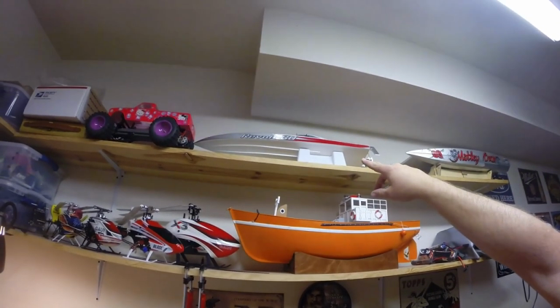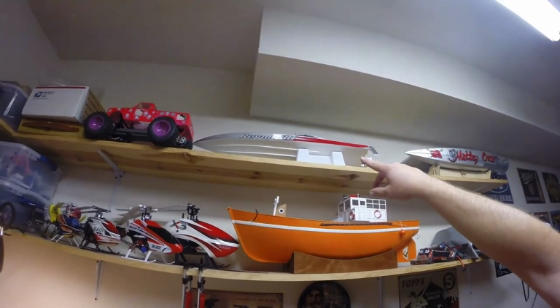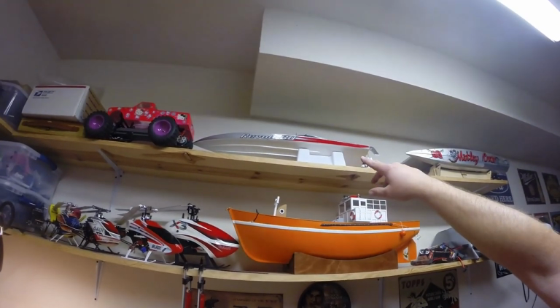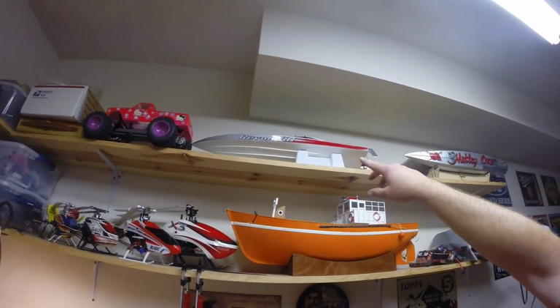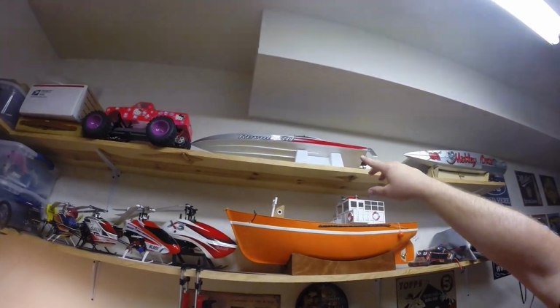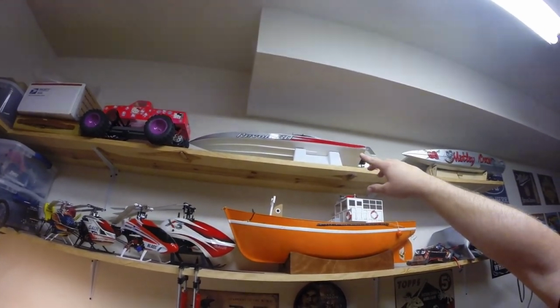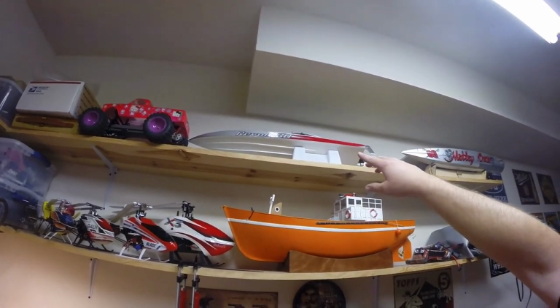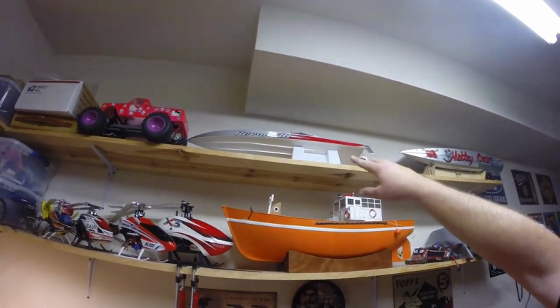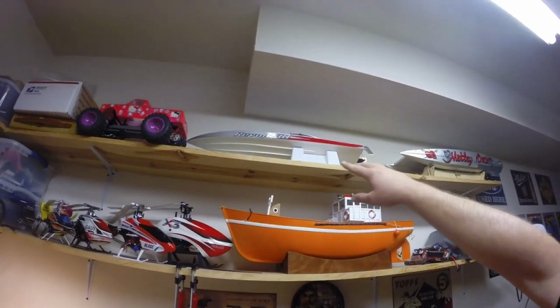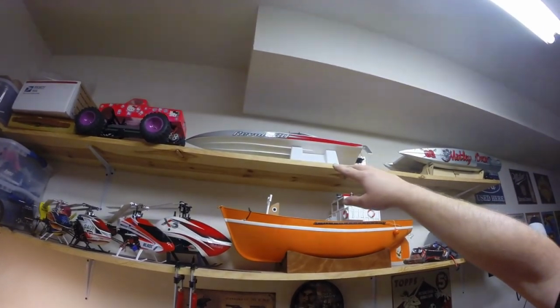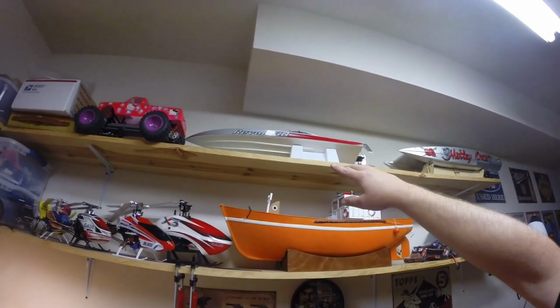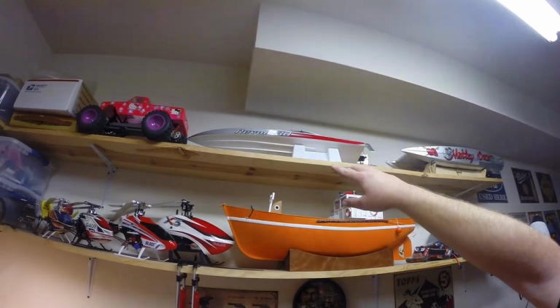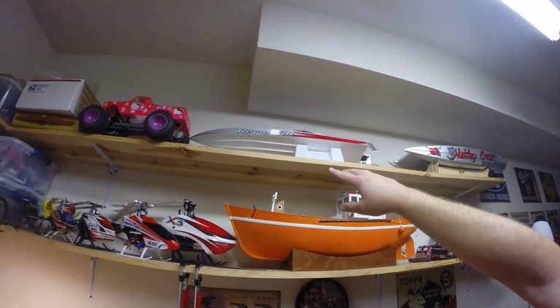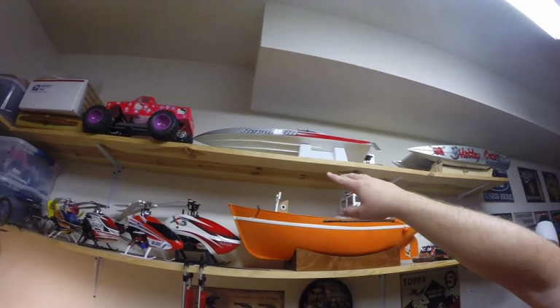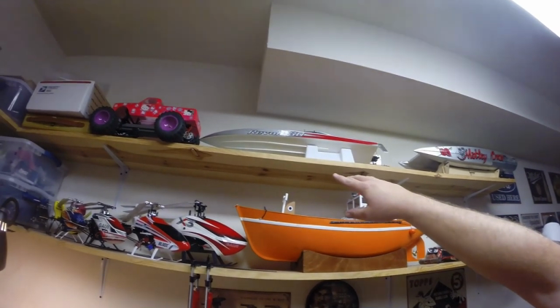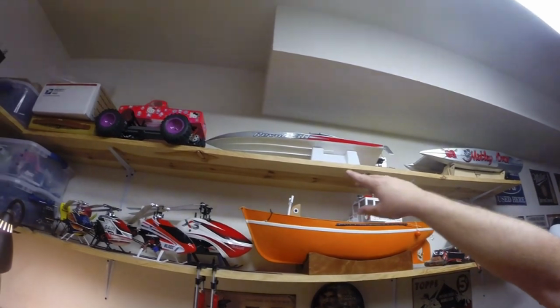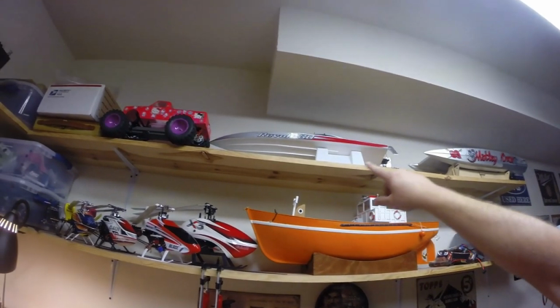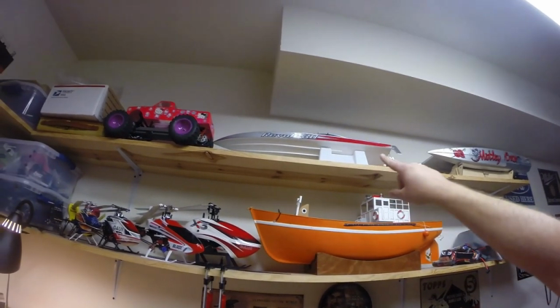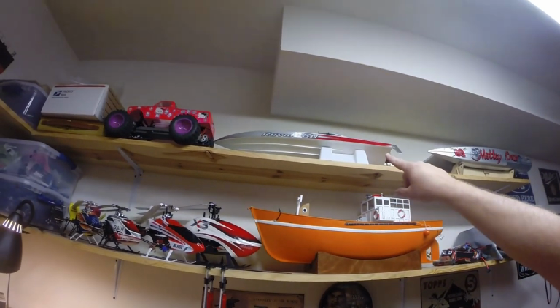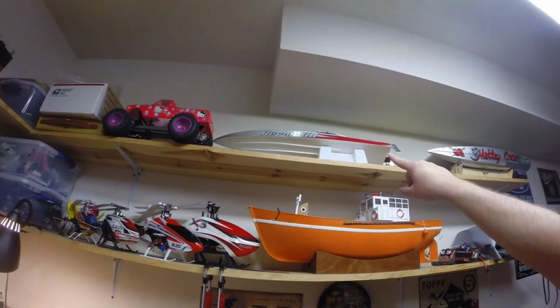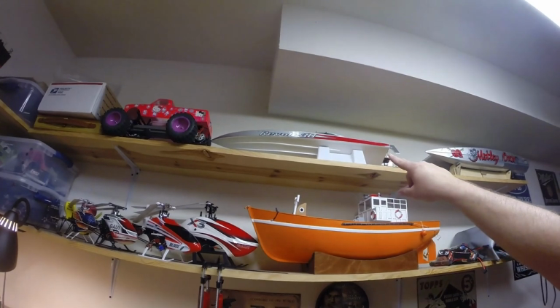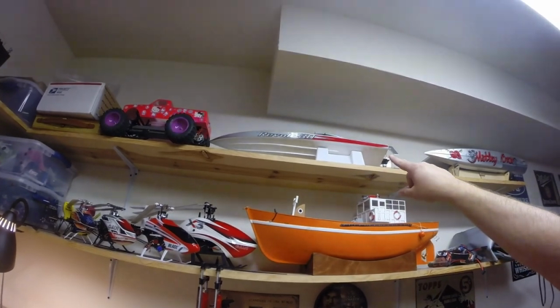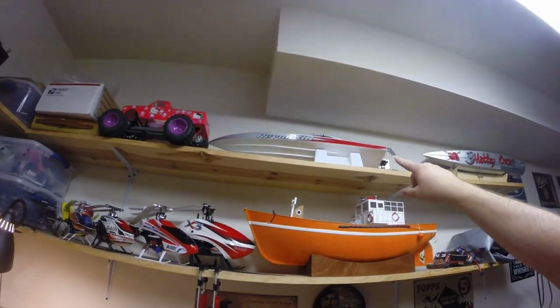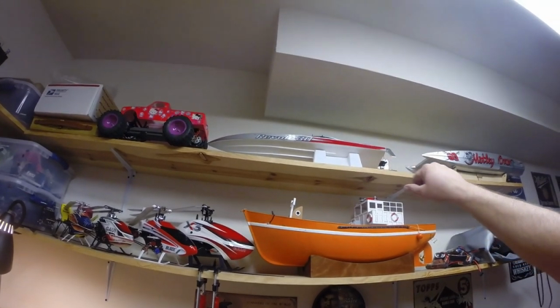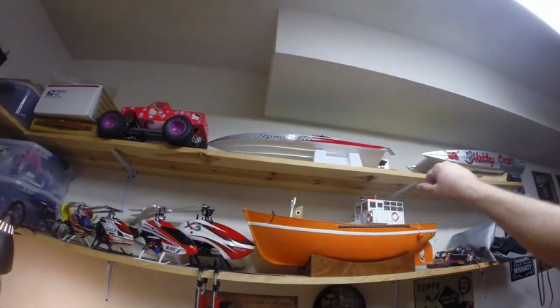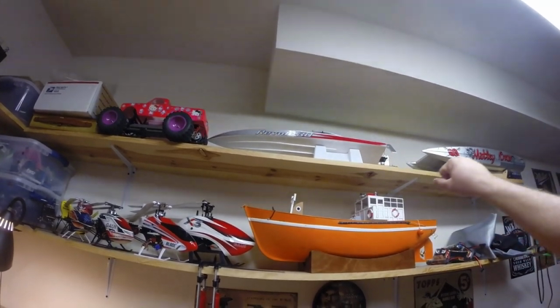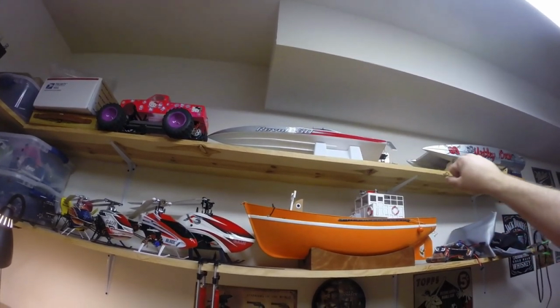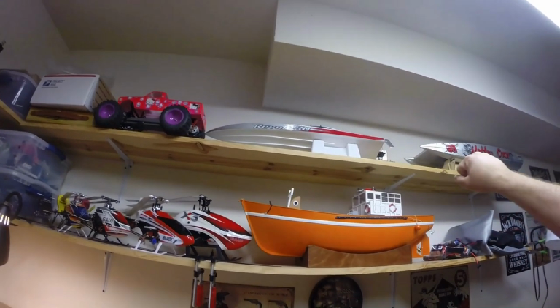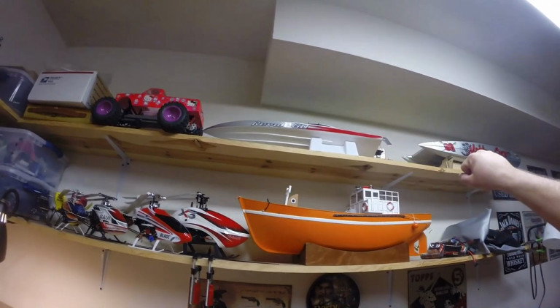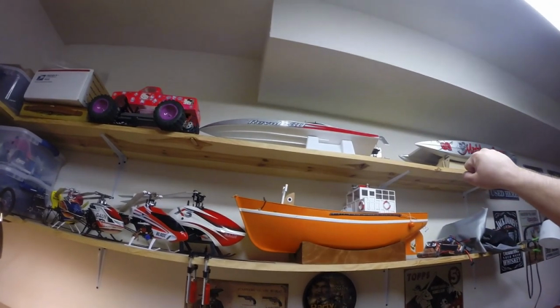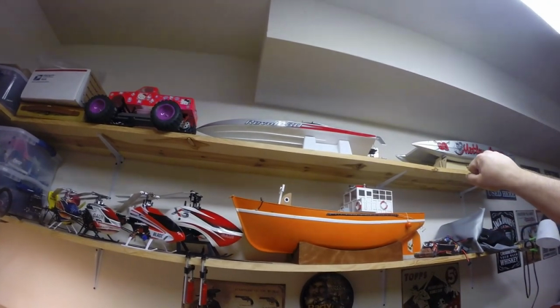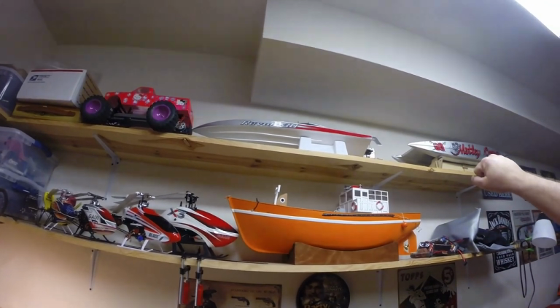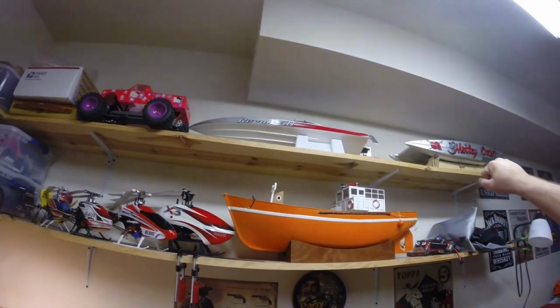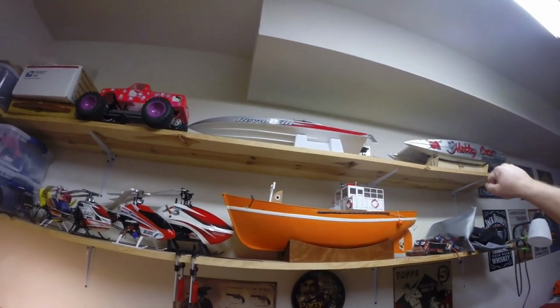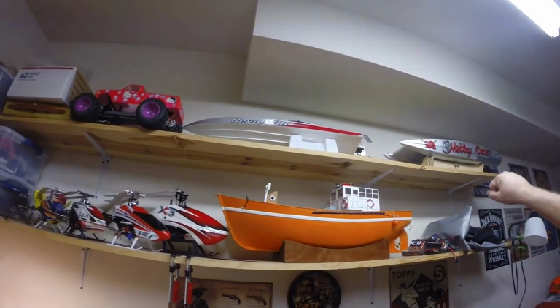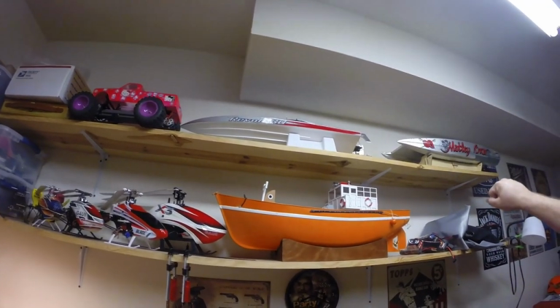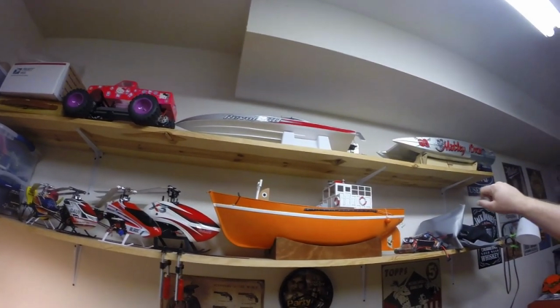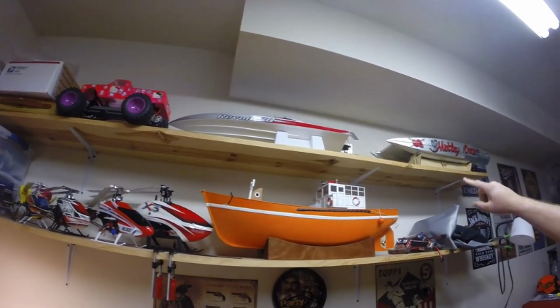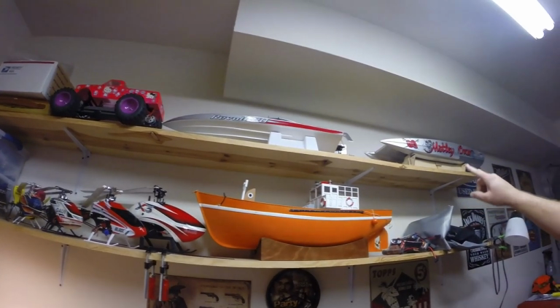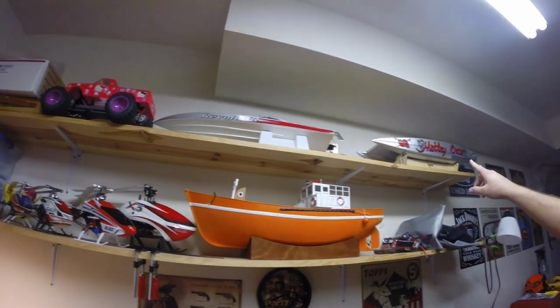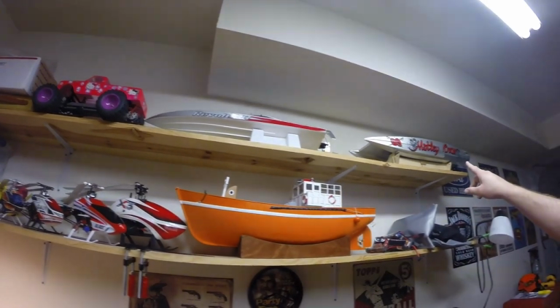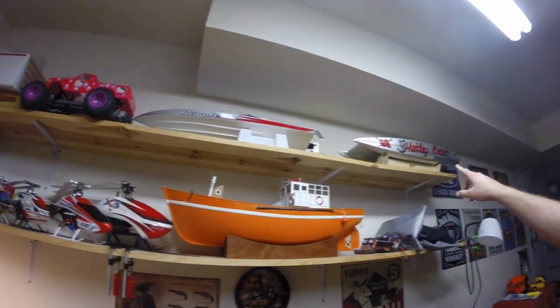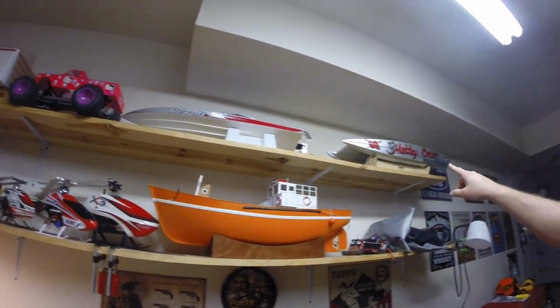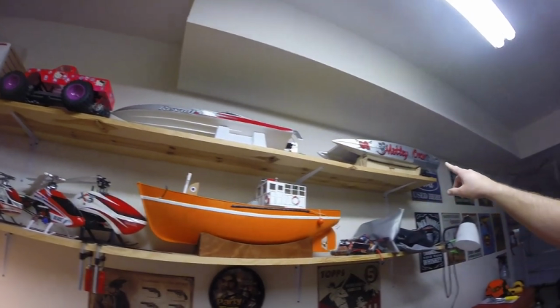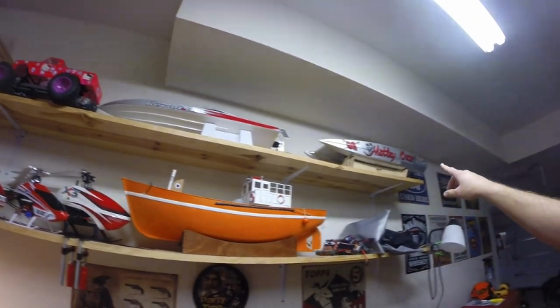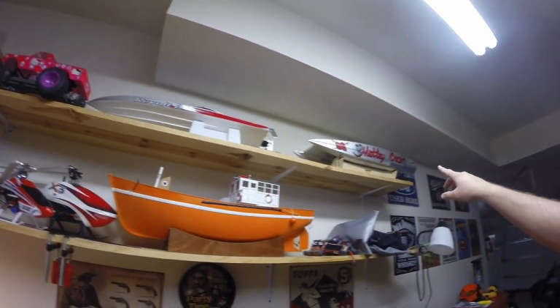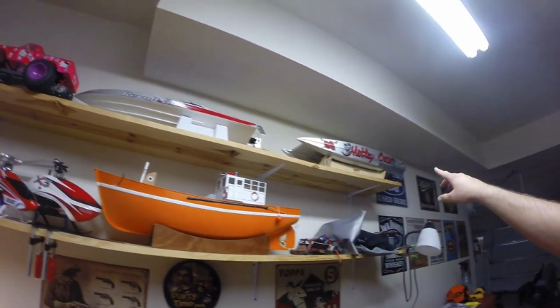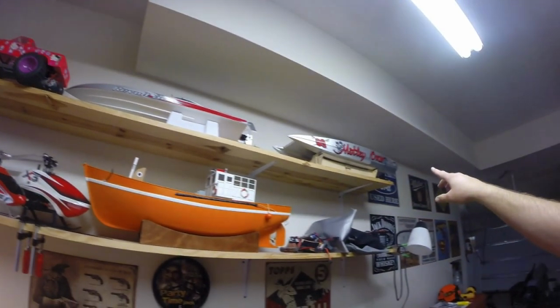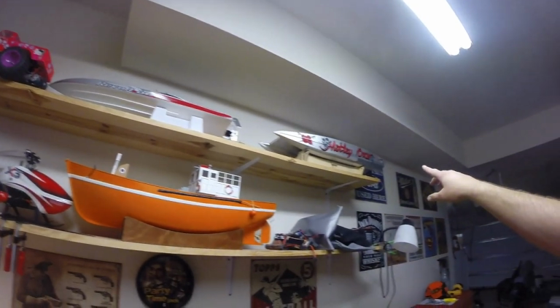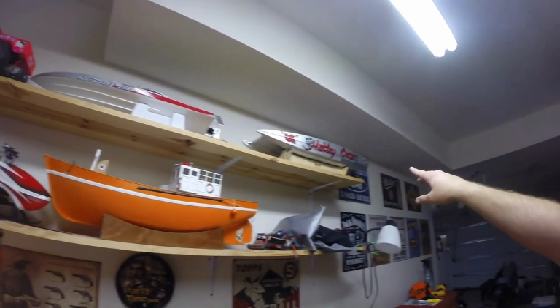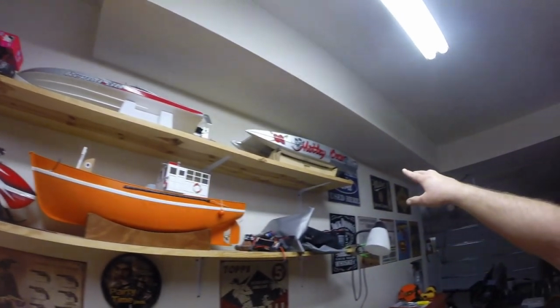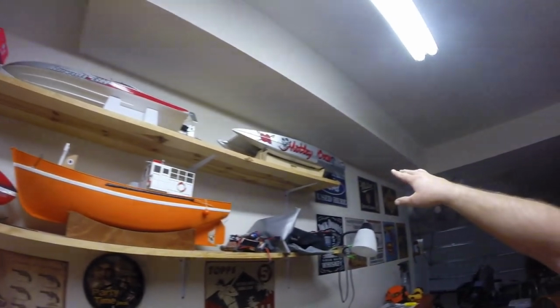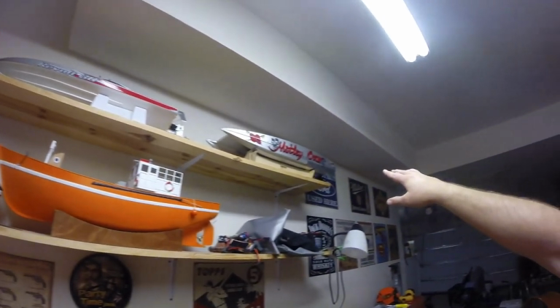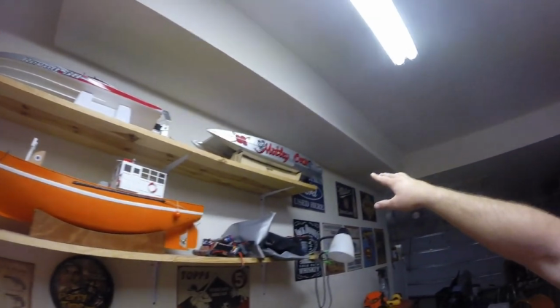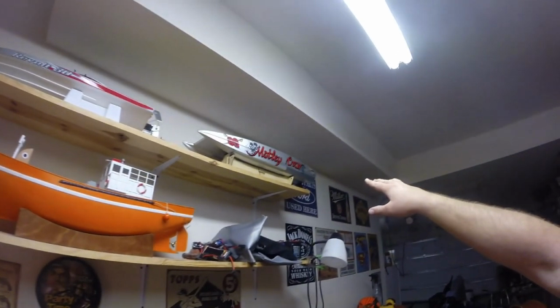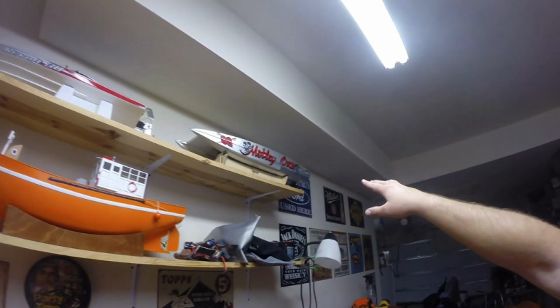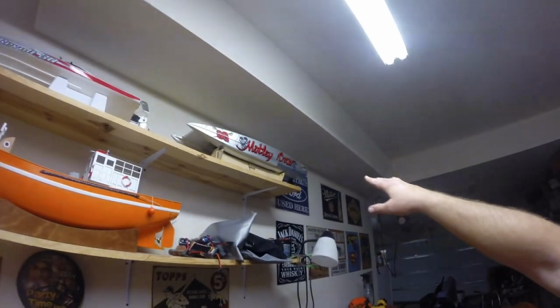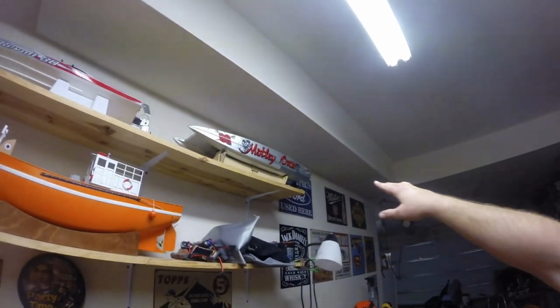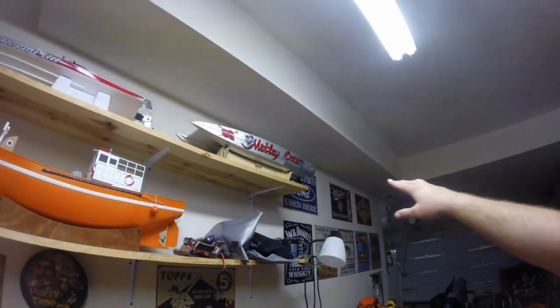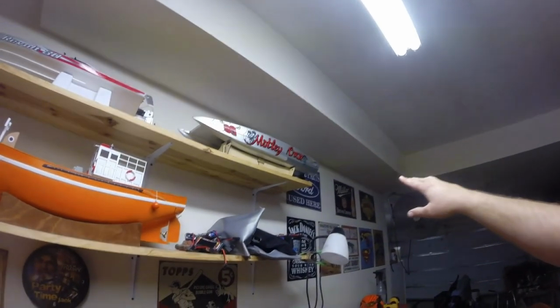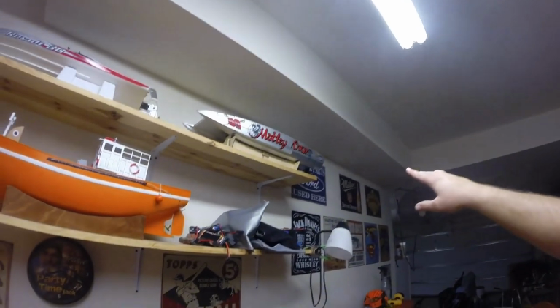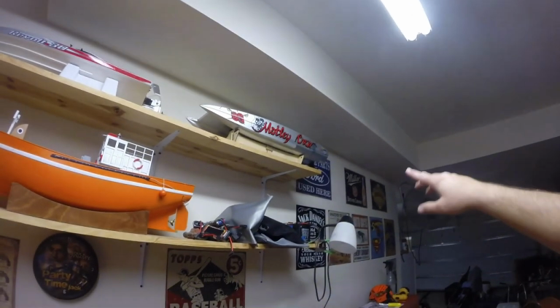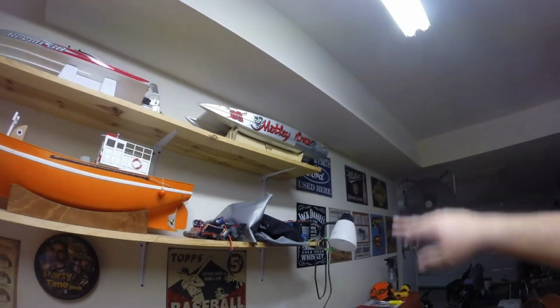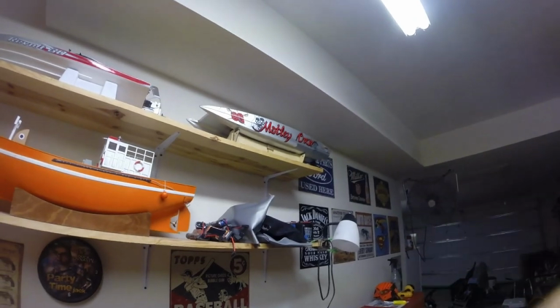Revolt up here at the top — Revolt 30 by AquaCraft. These are some more speed boats, and we have Motley Crue up here.